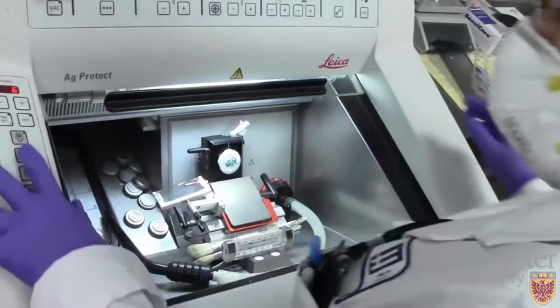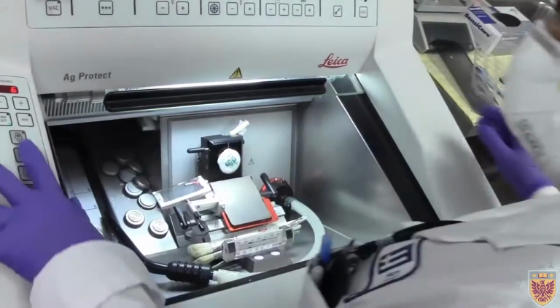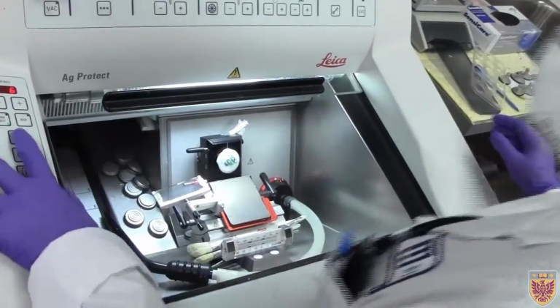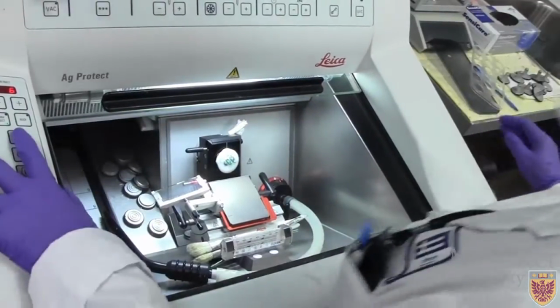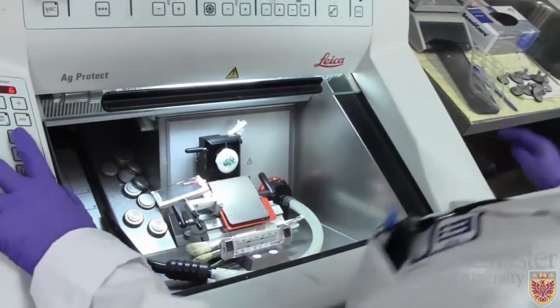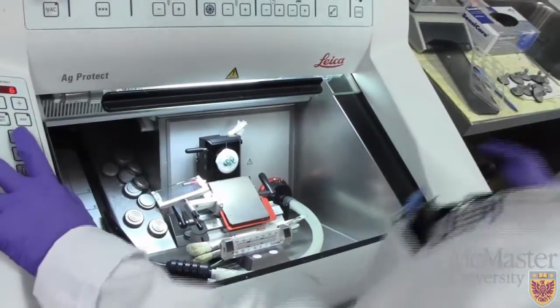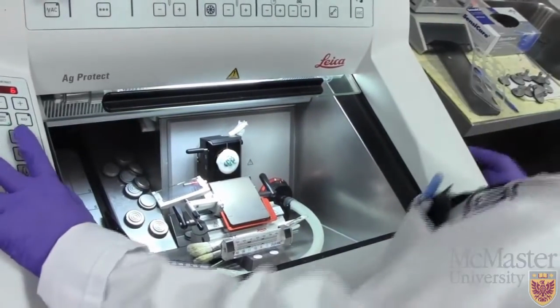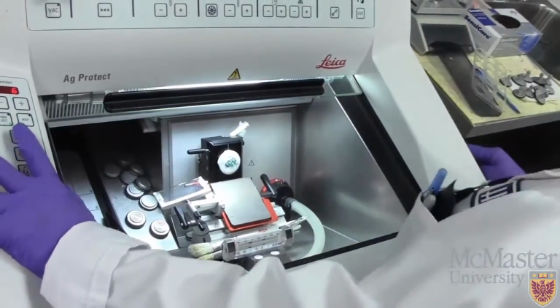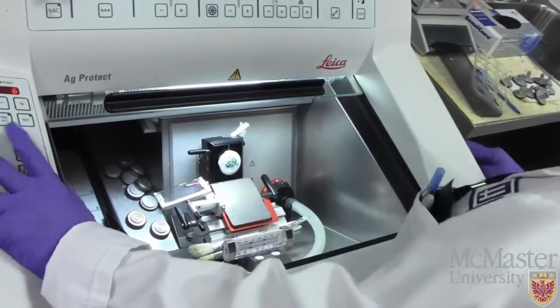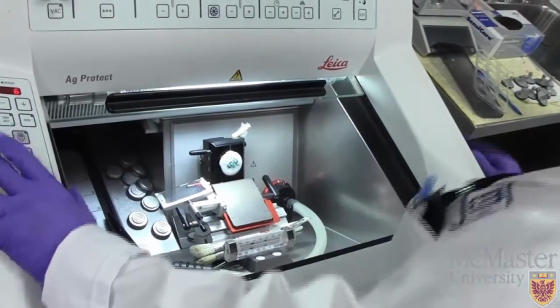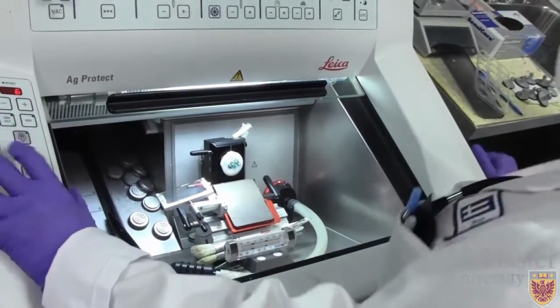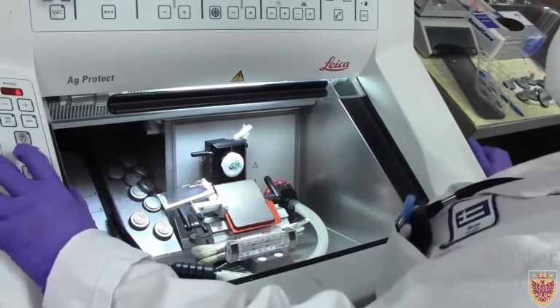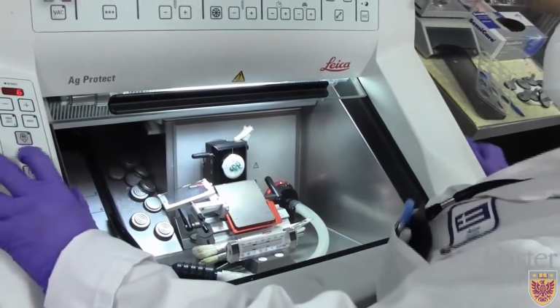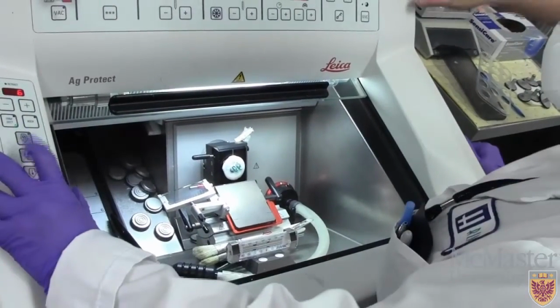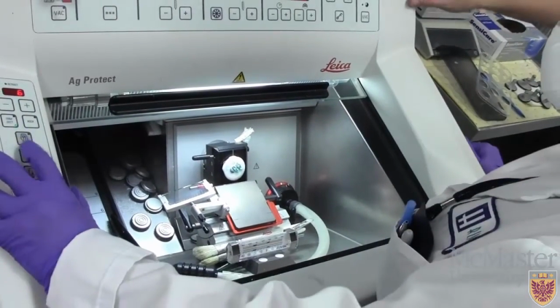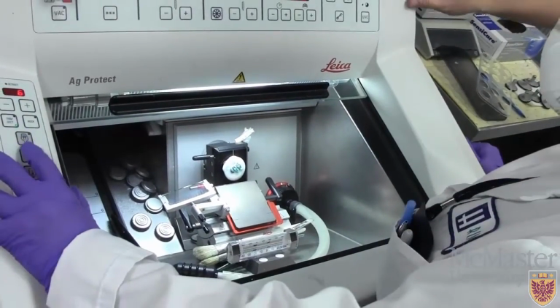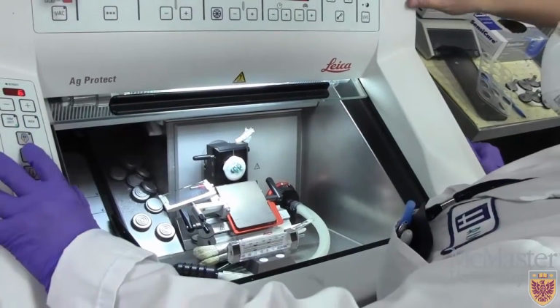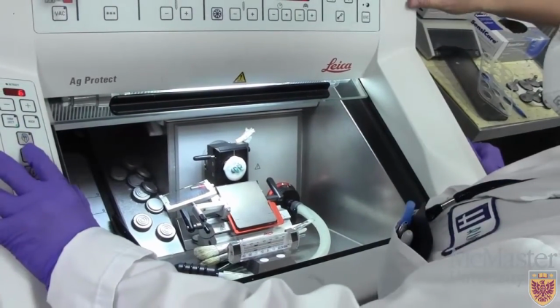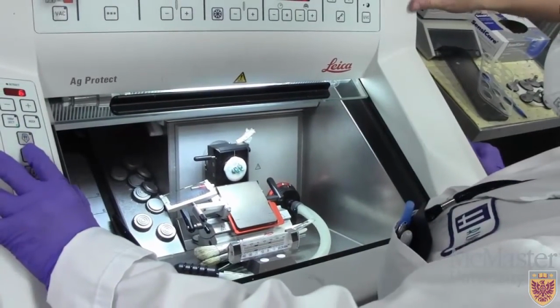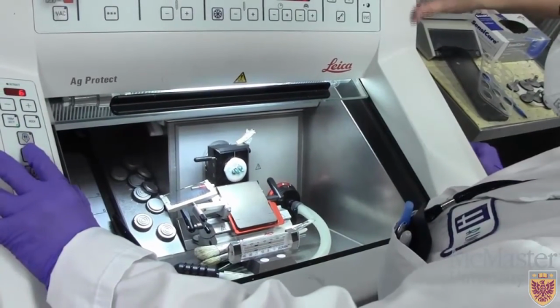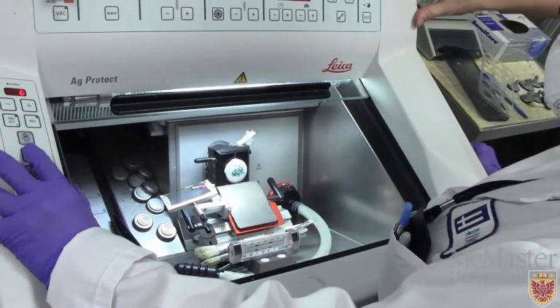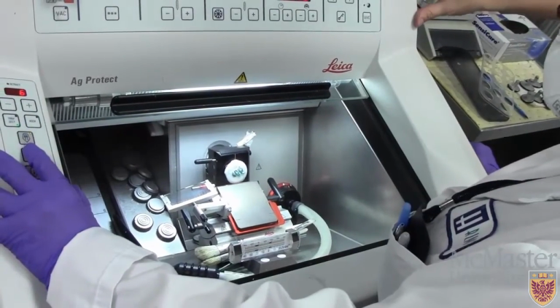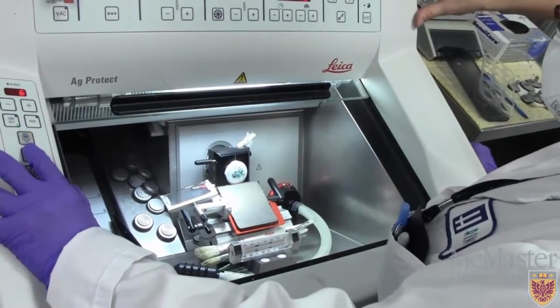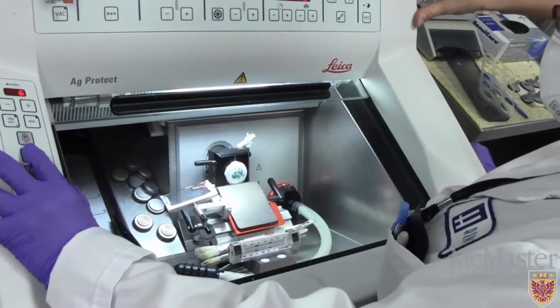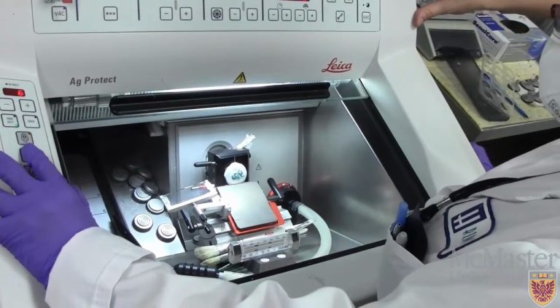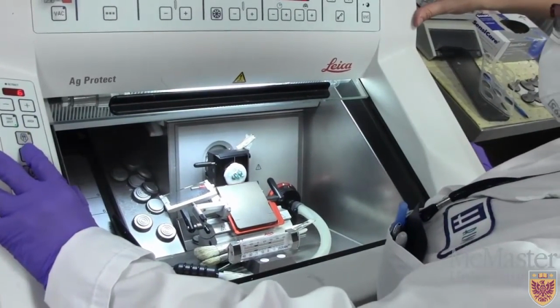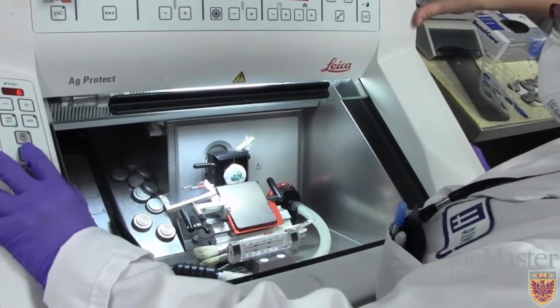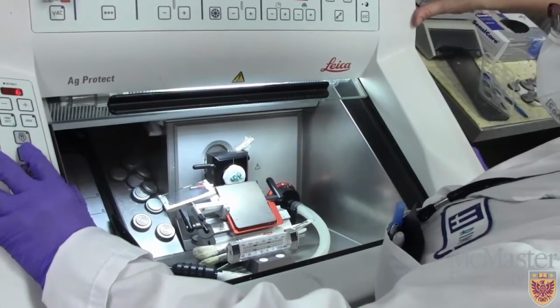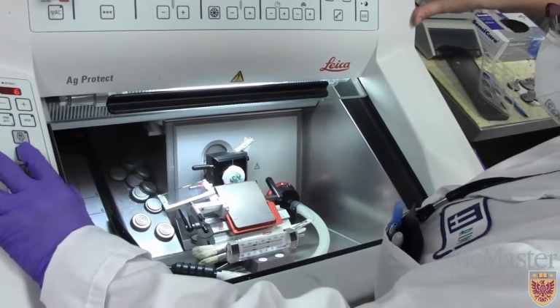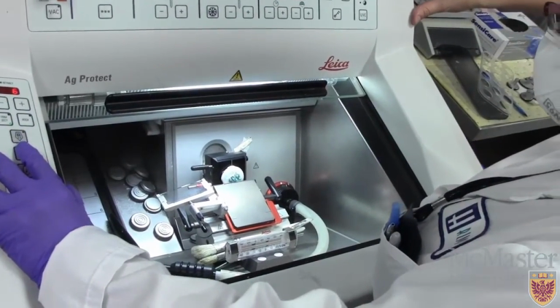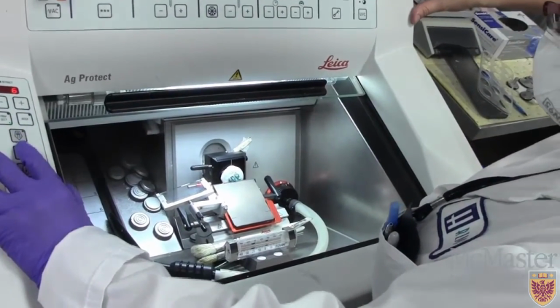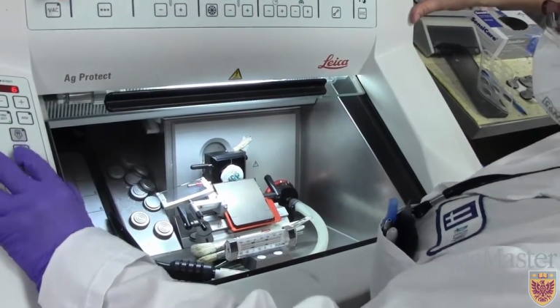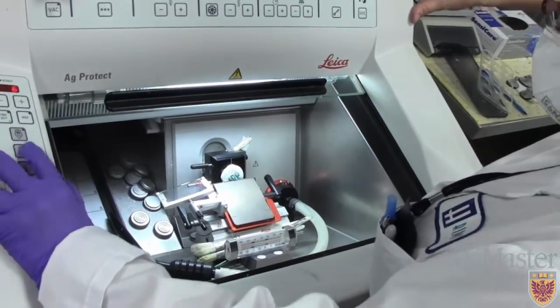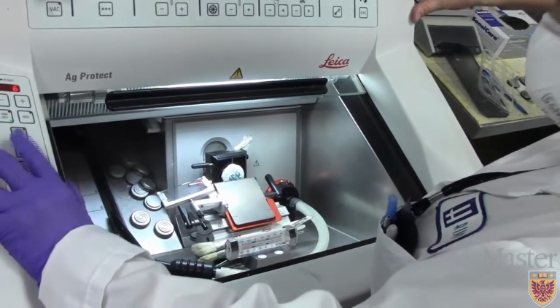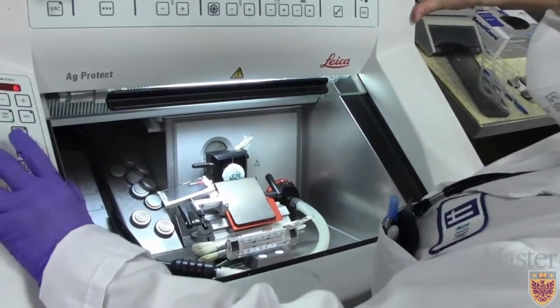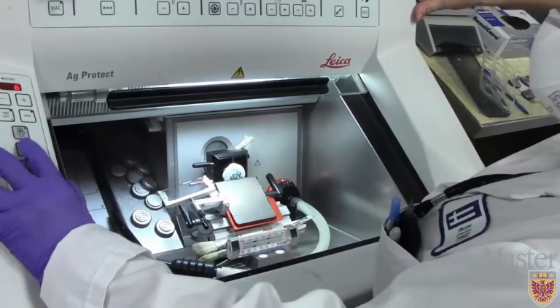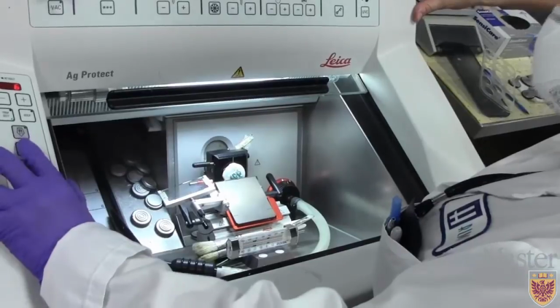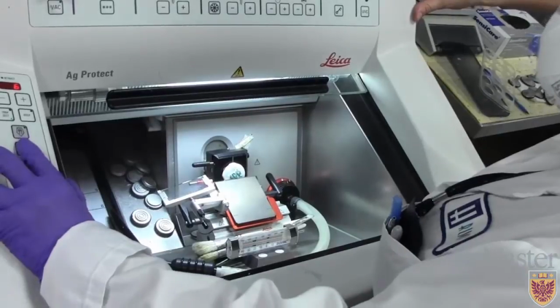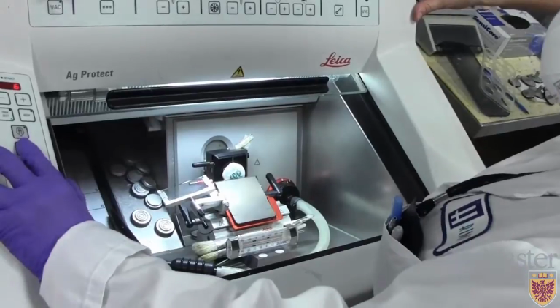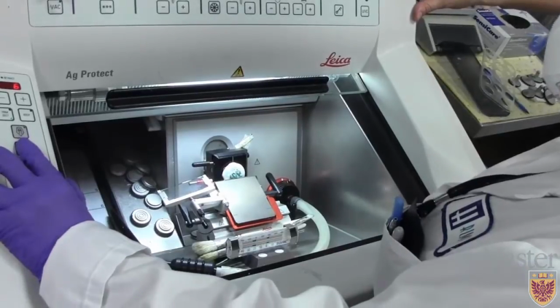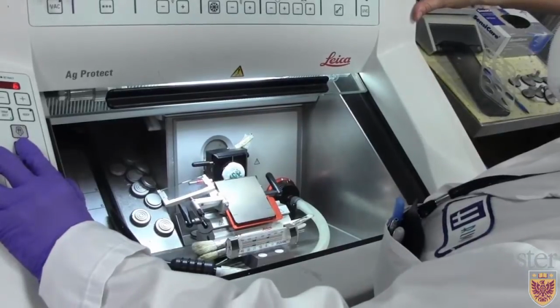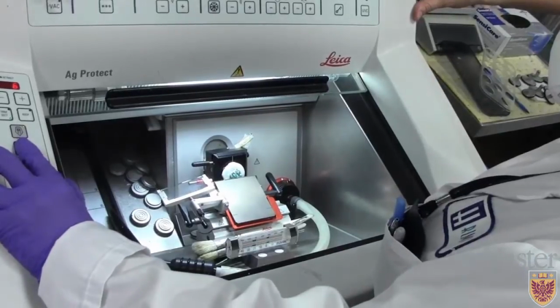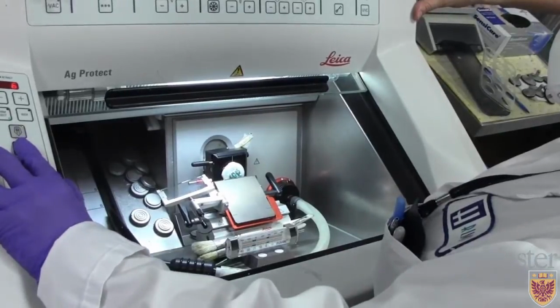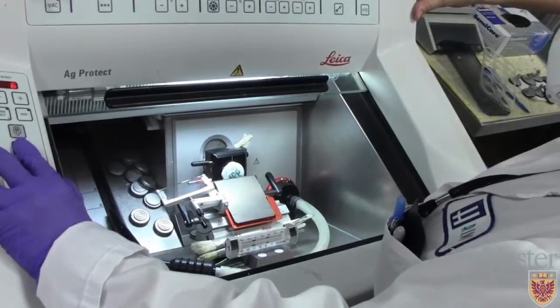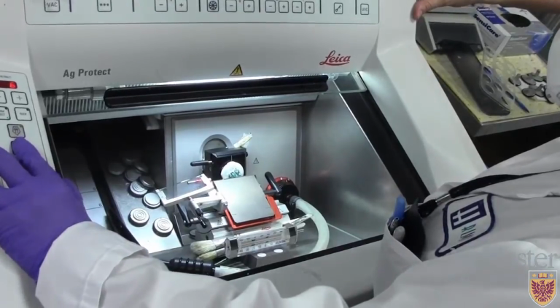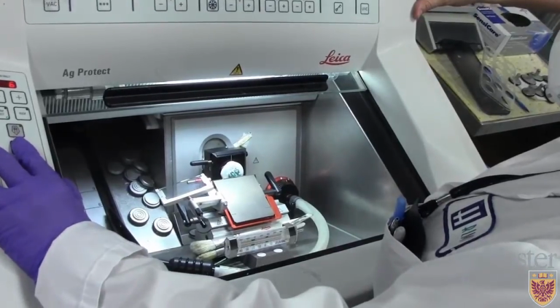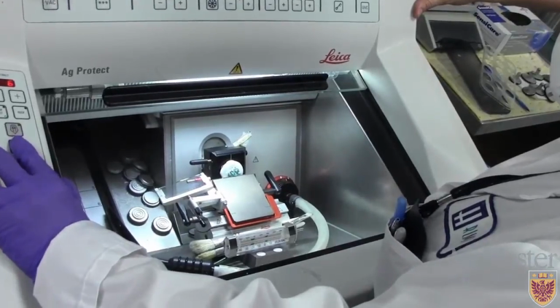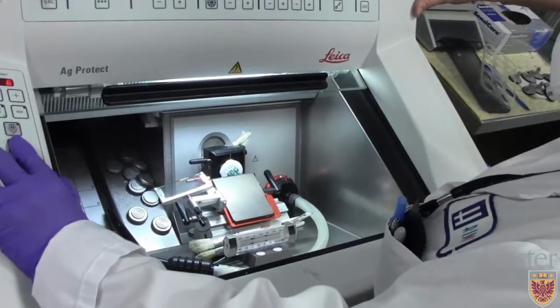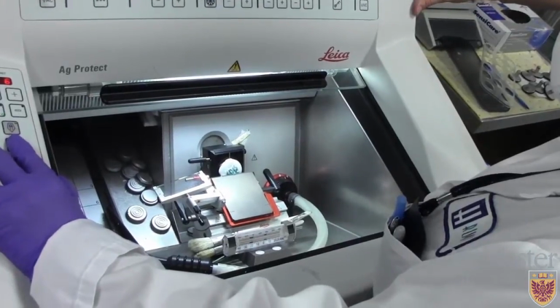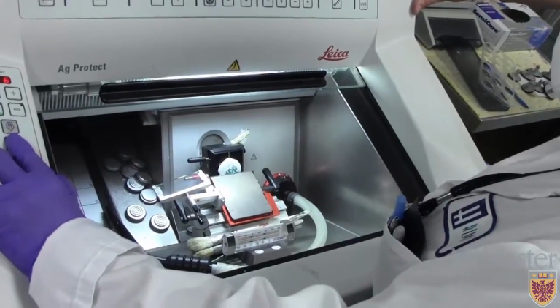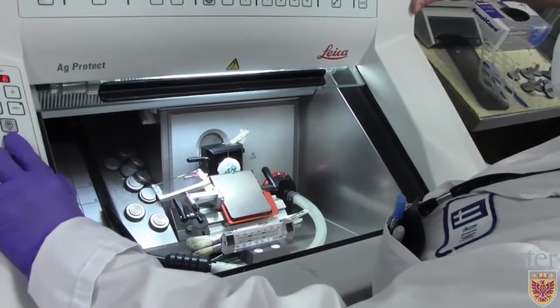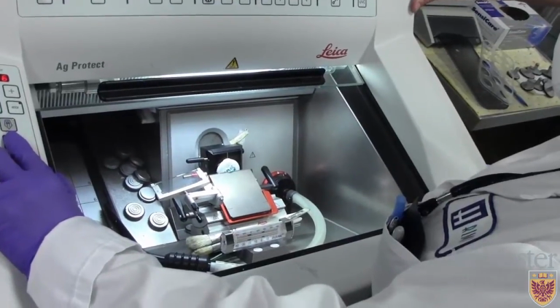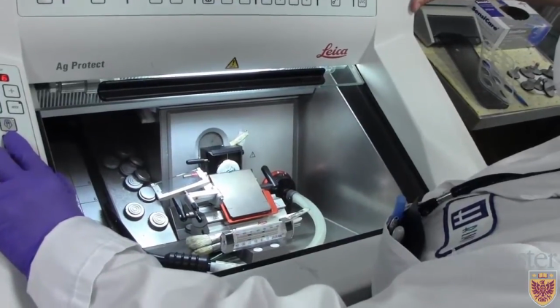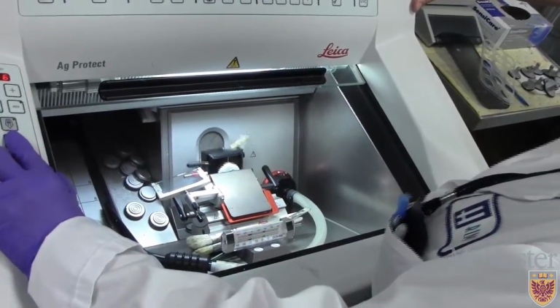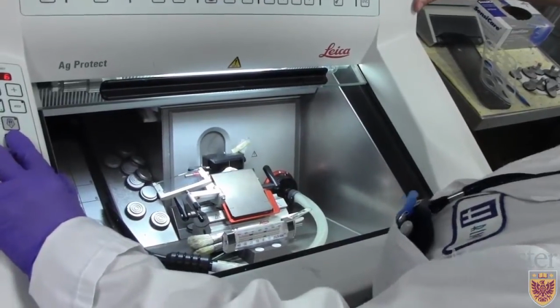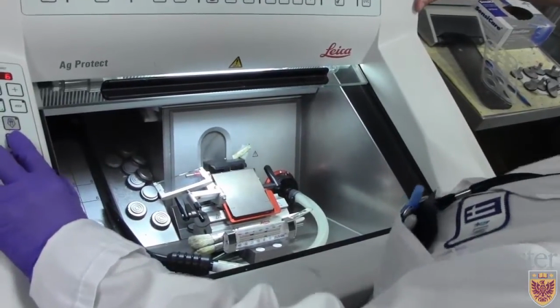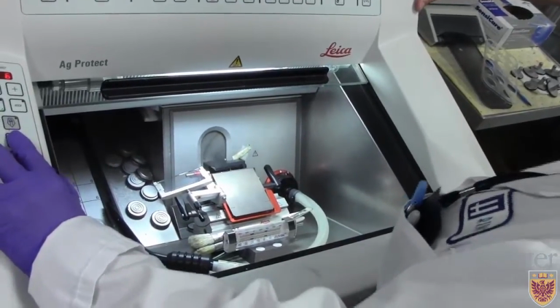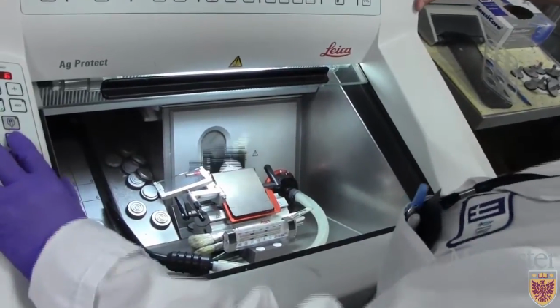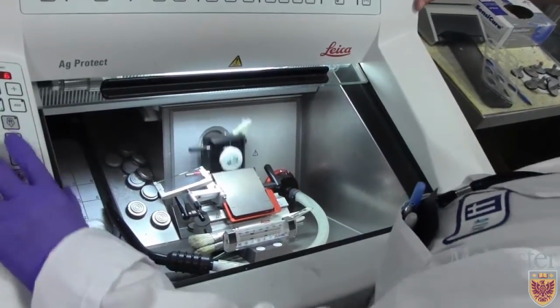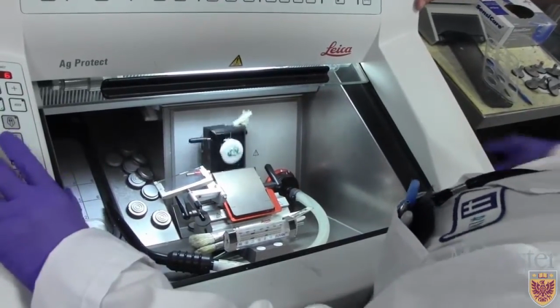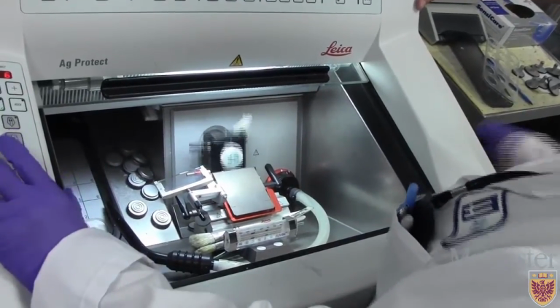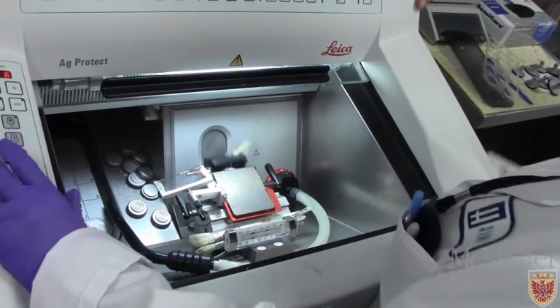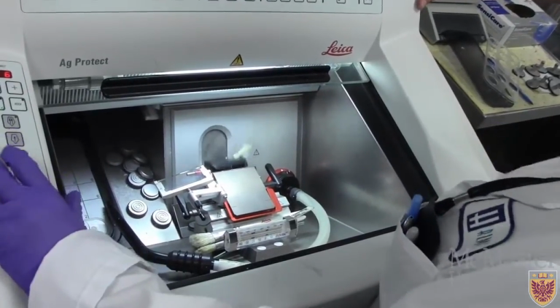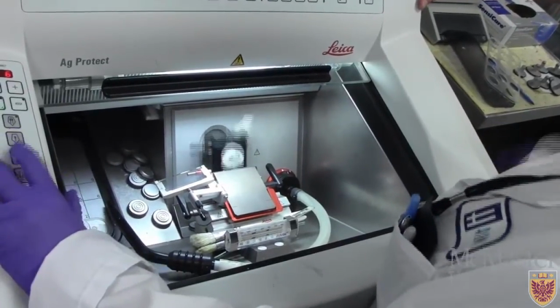This machine is probably about $75,000 — at least.